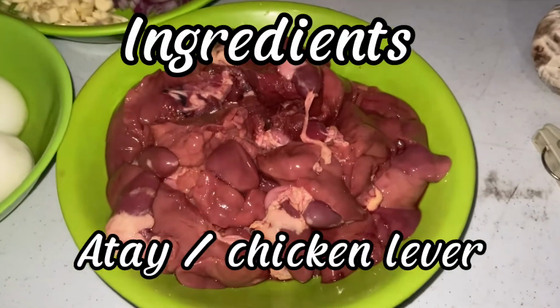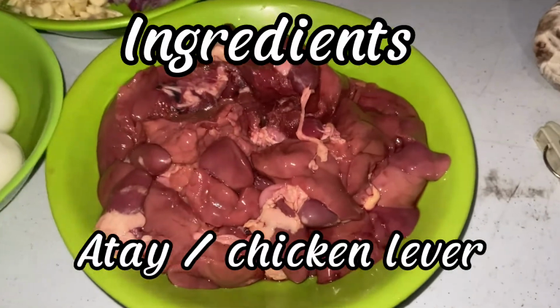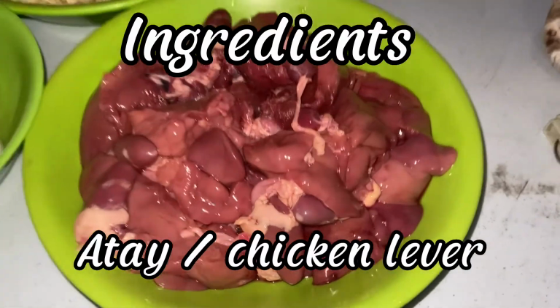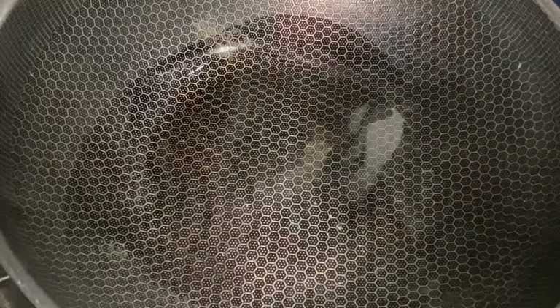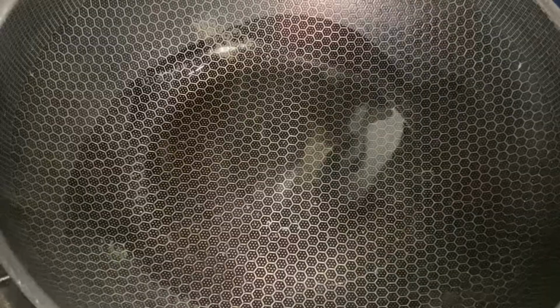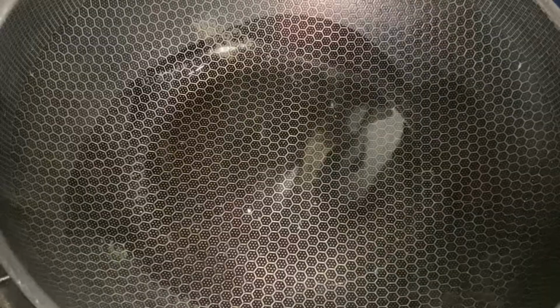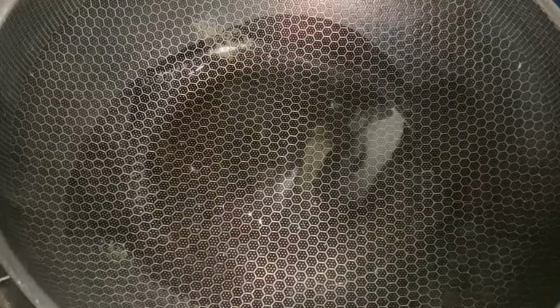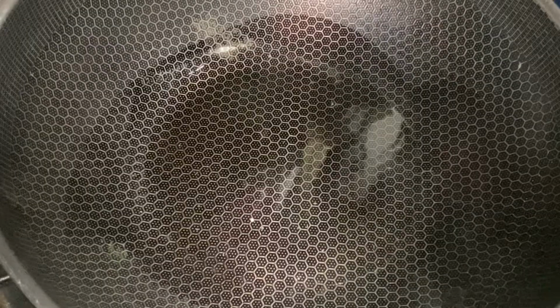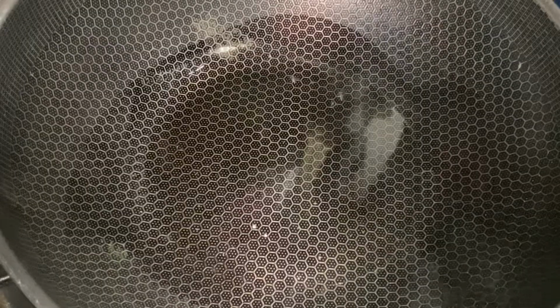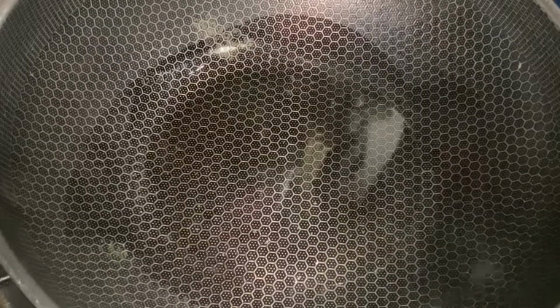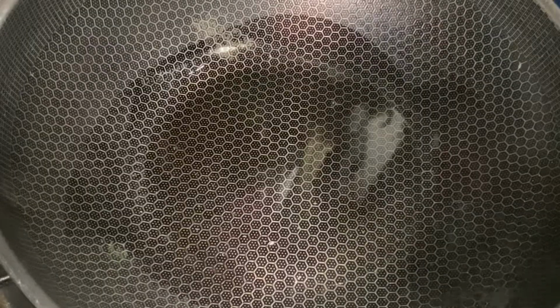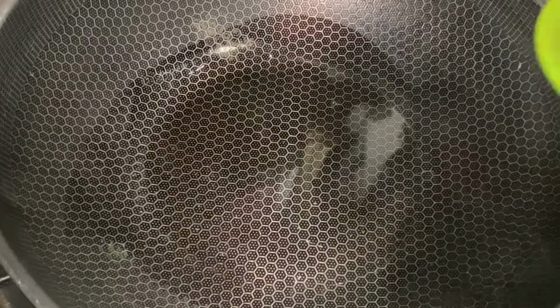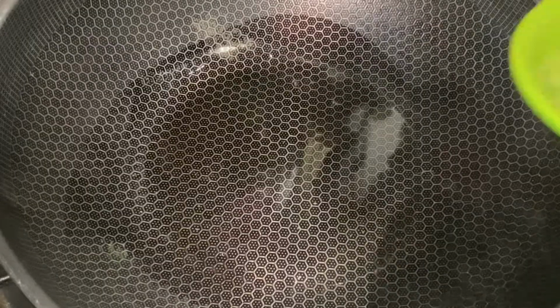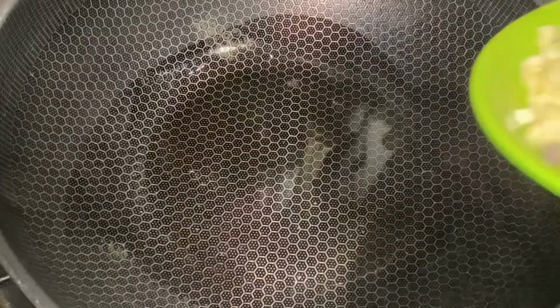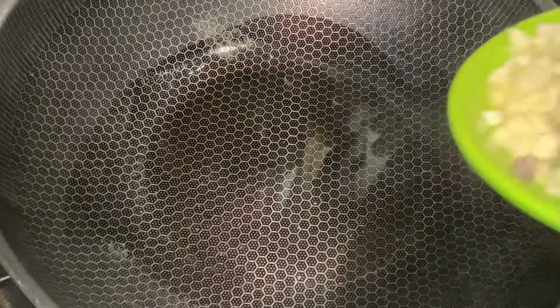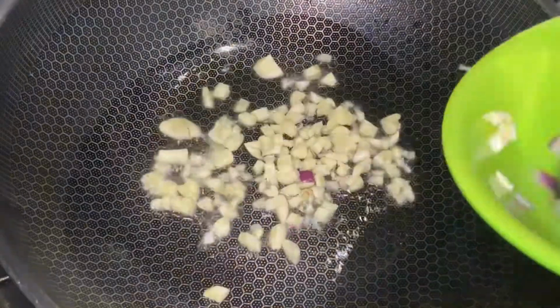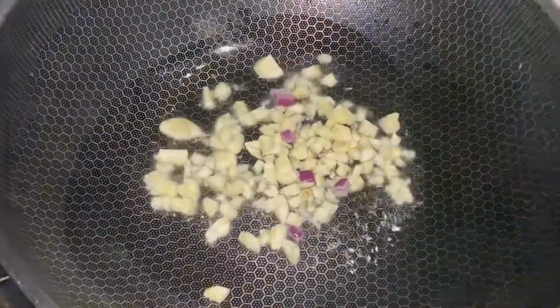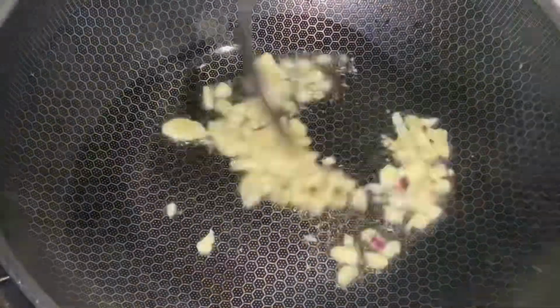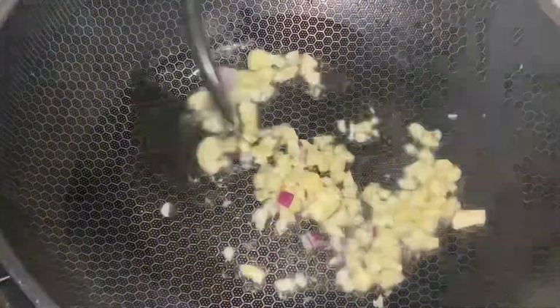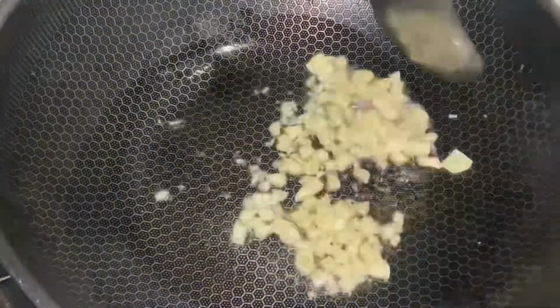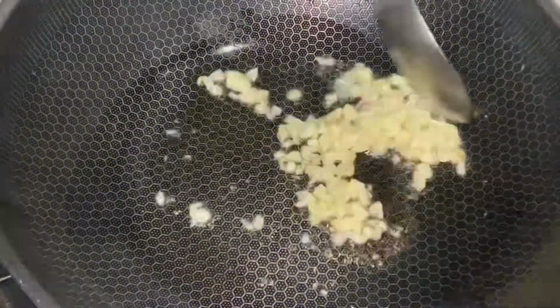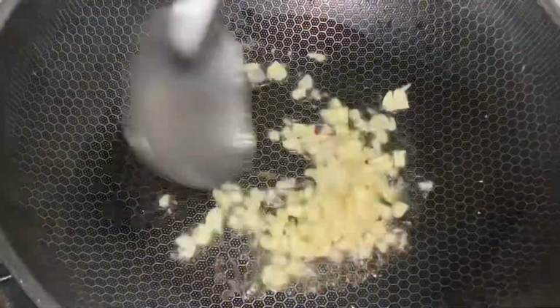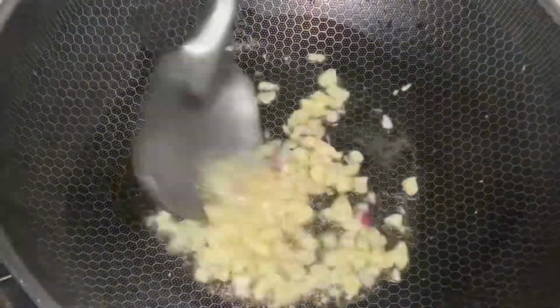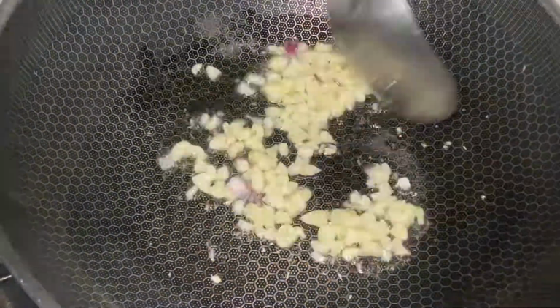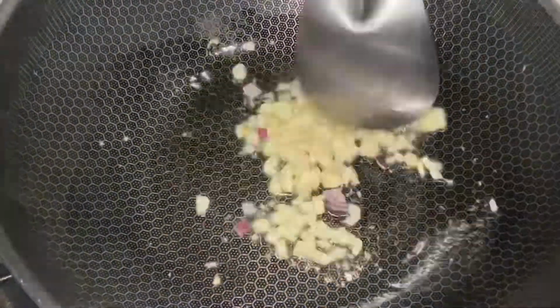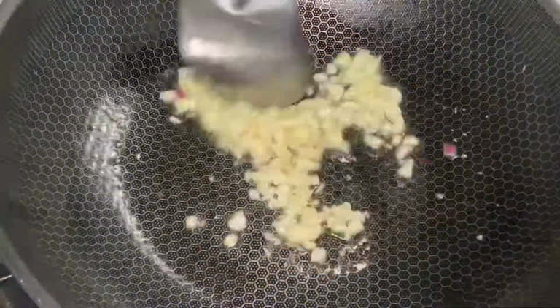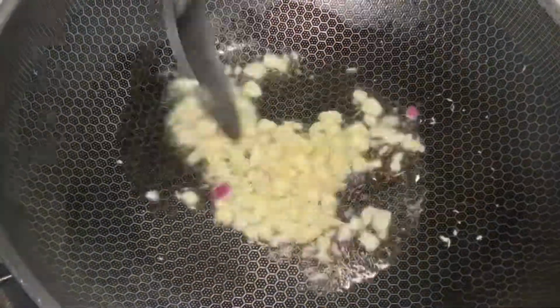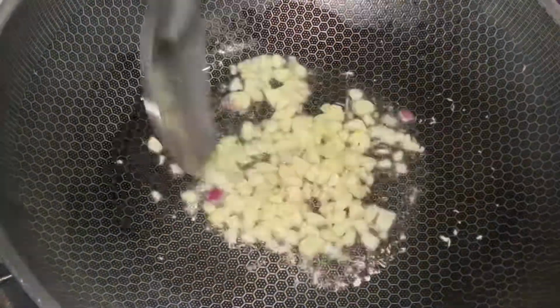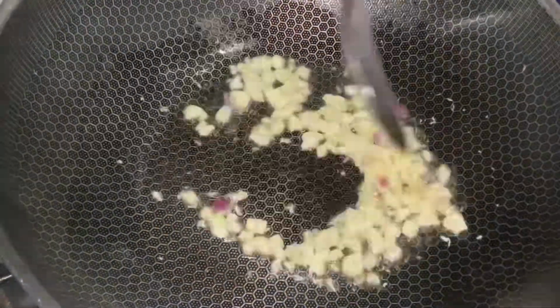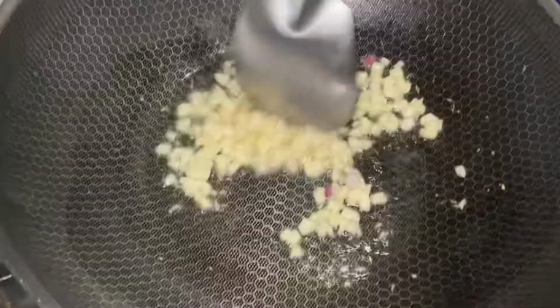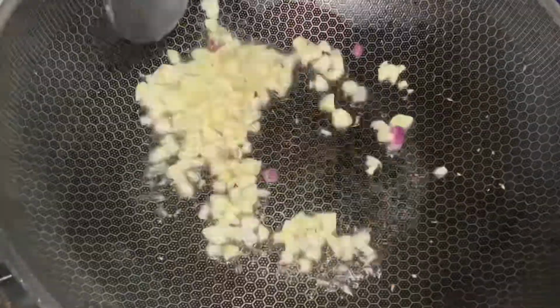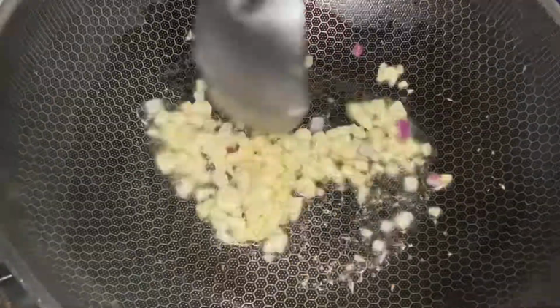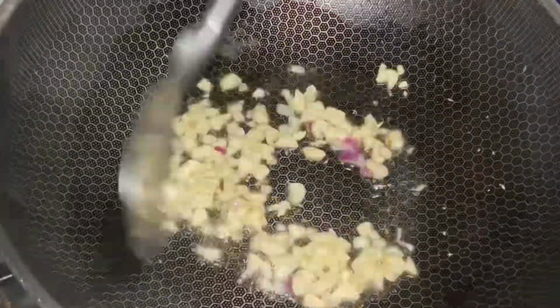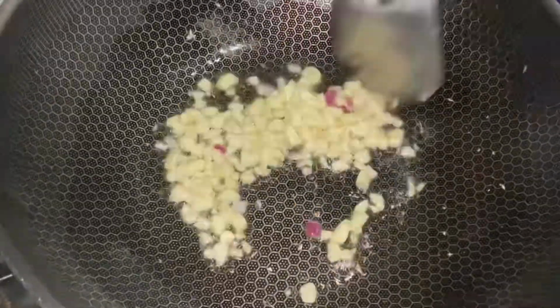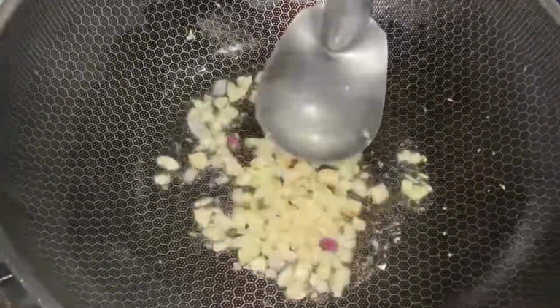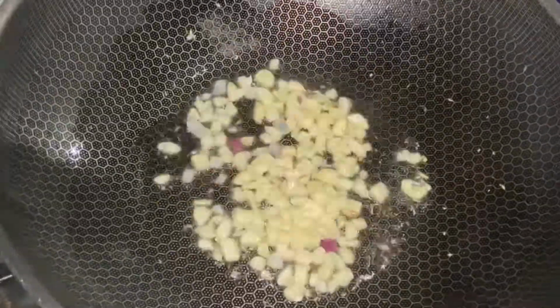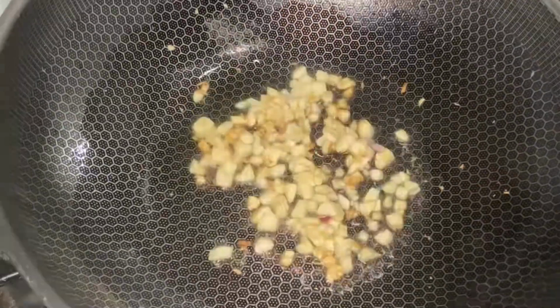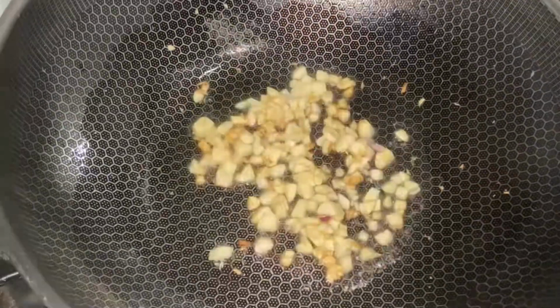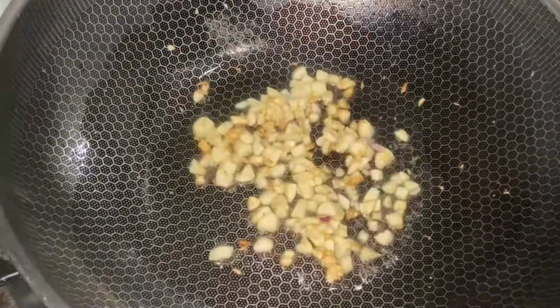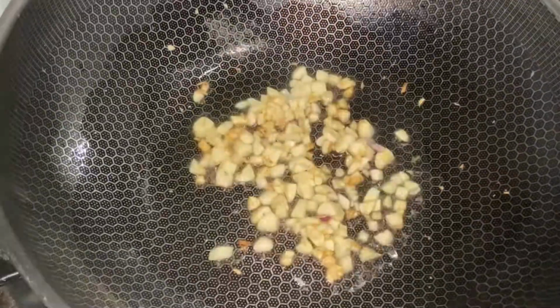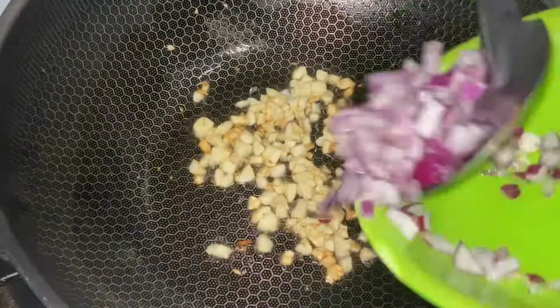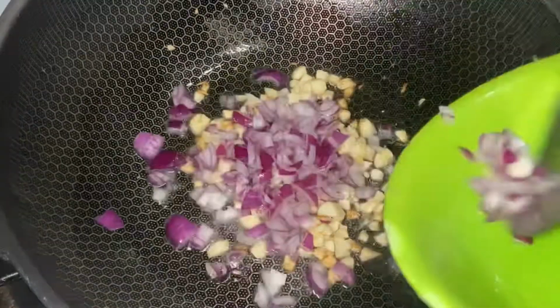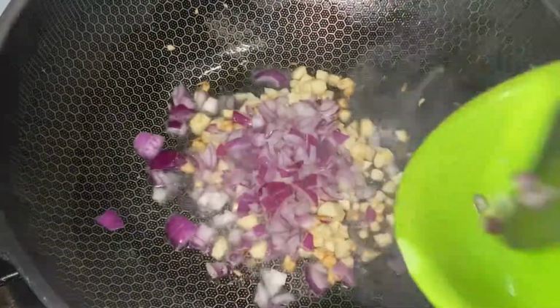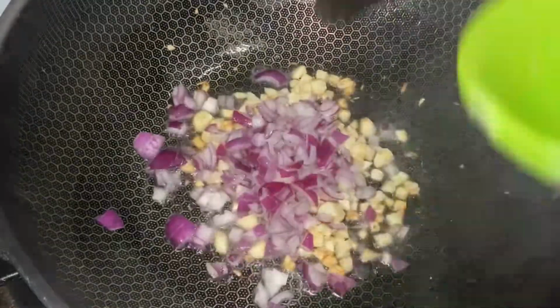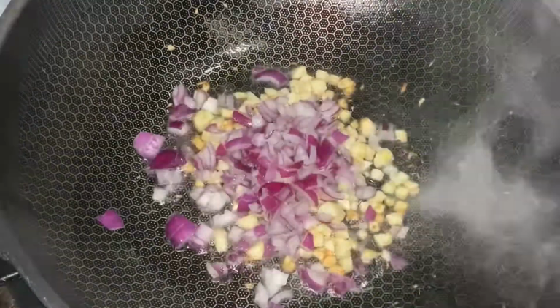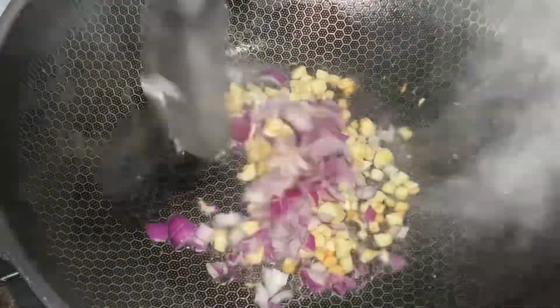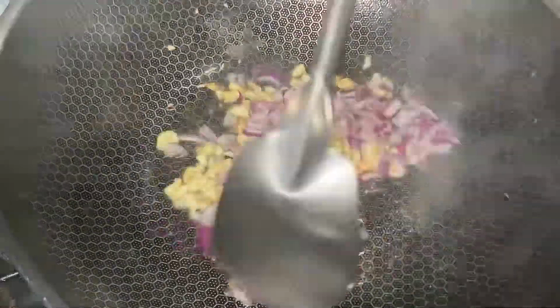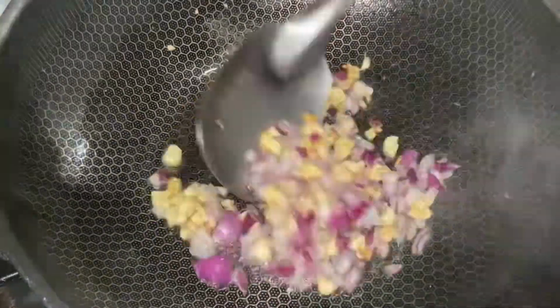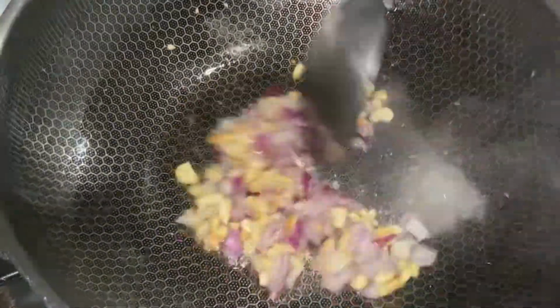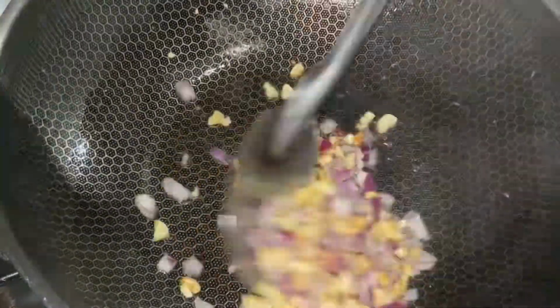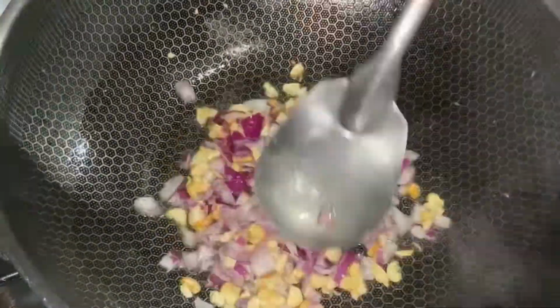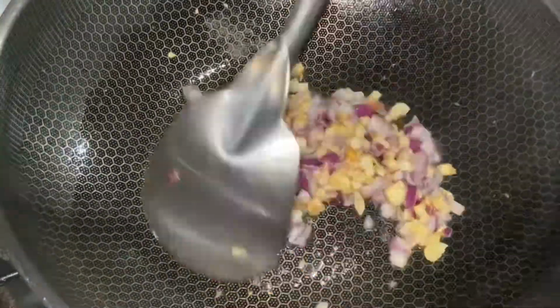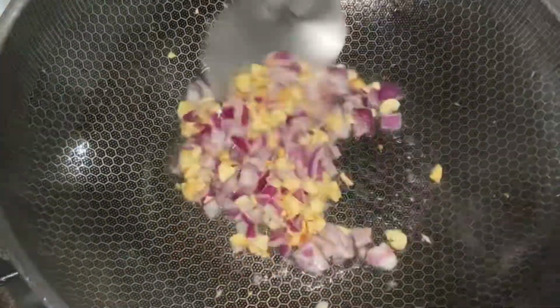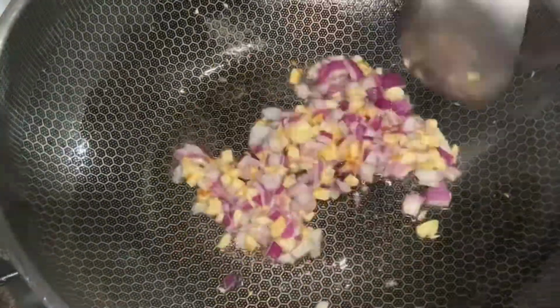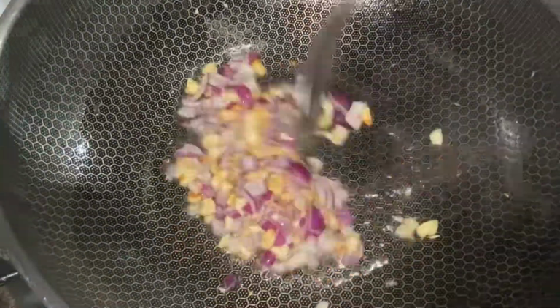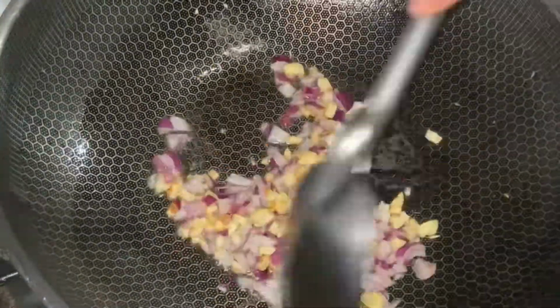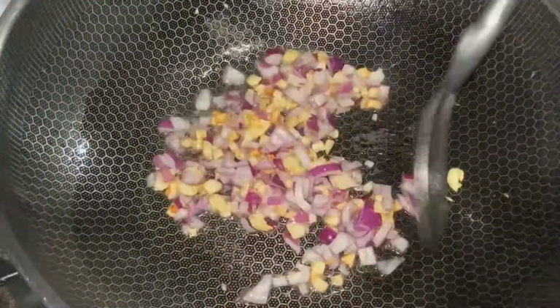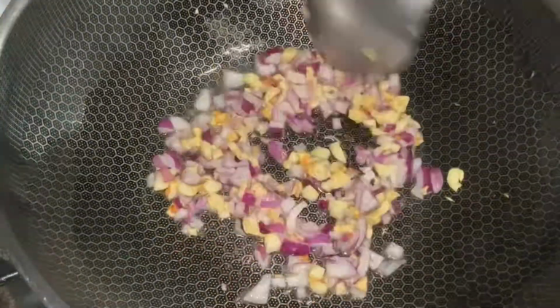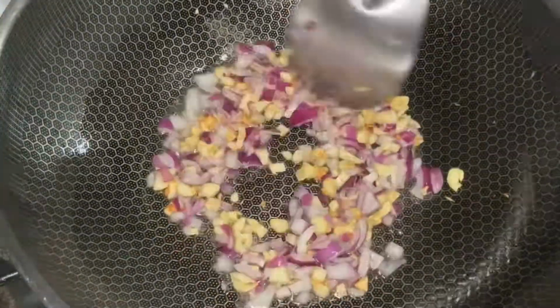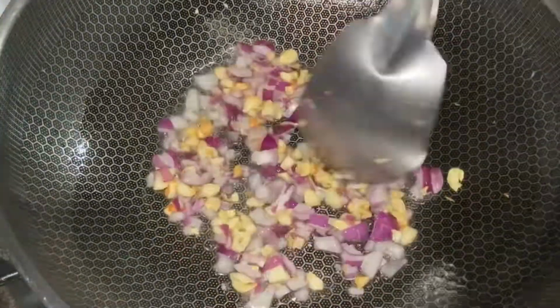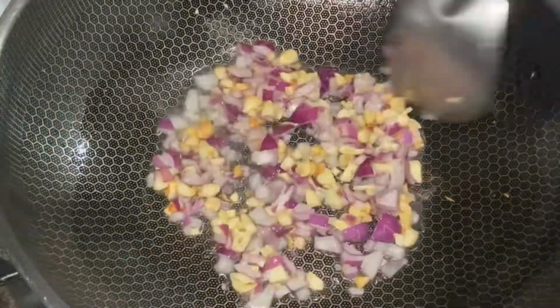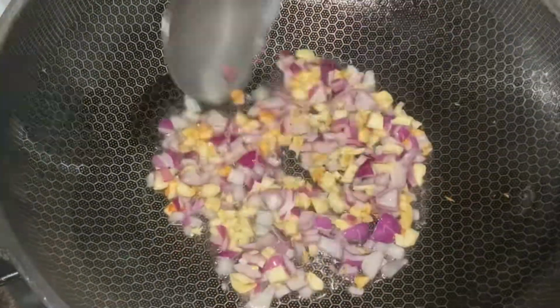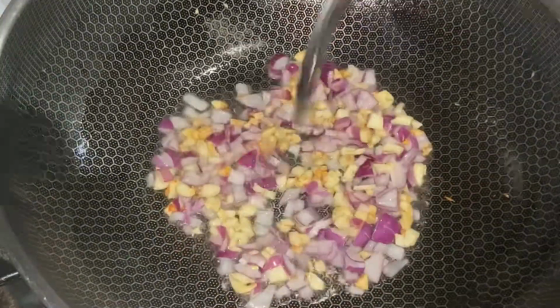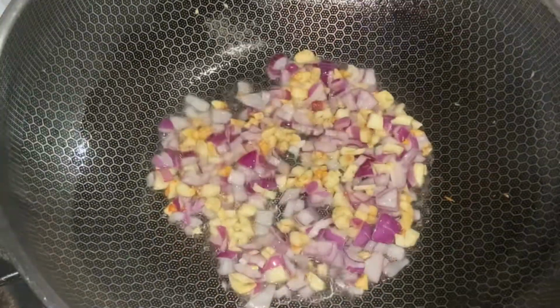Heat the oil in a pan. Put the garlic and stir until it's golden brown. Put the onion and stir again until it's golden brown.